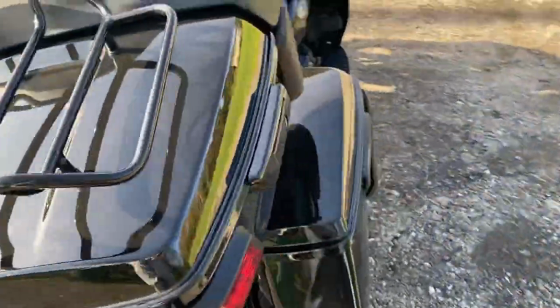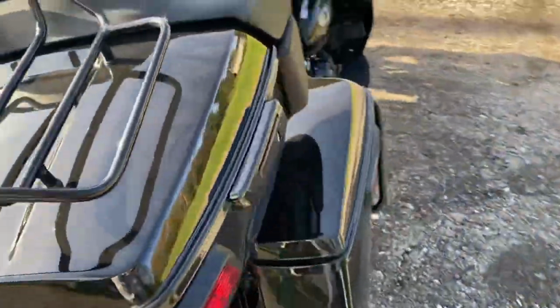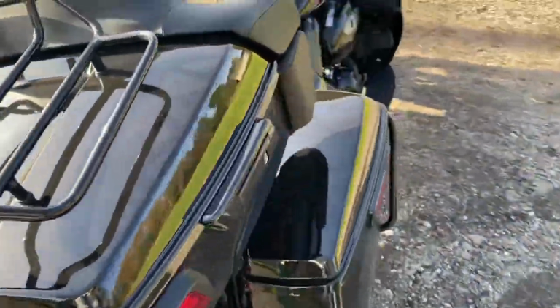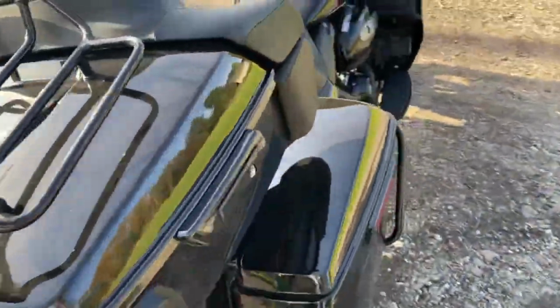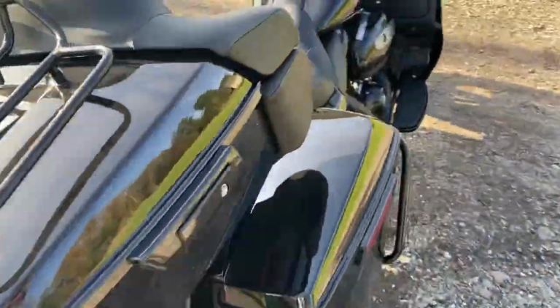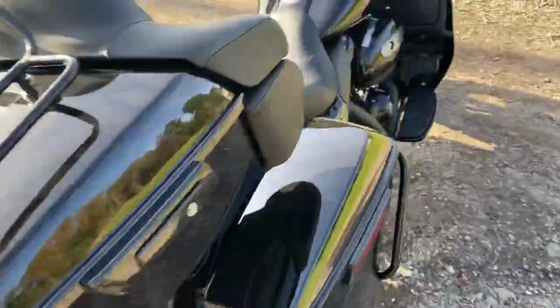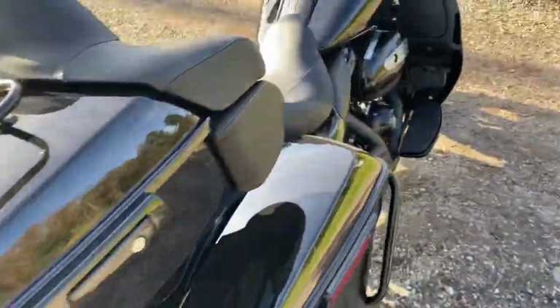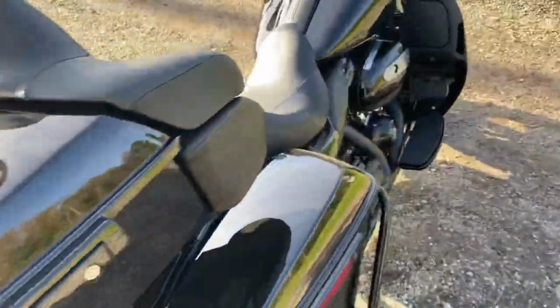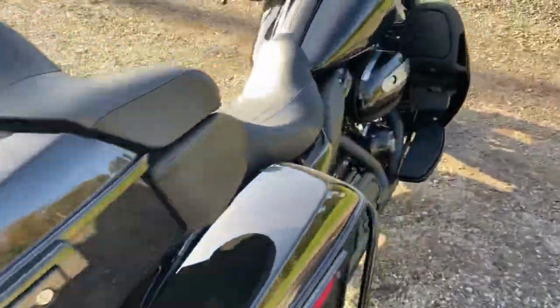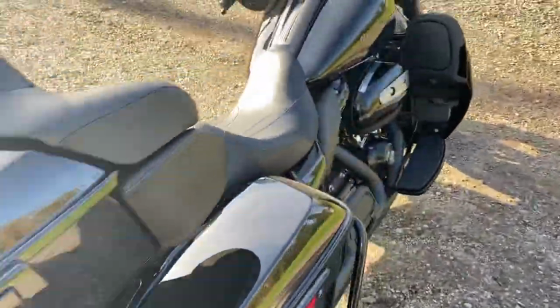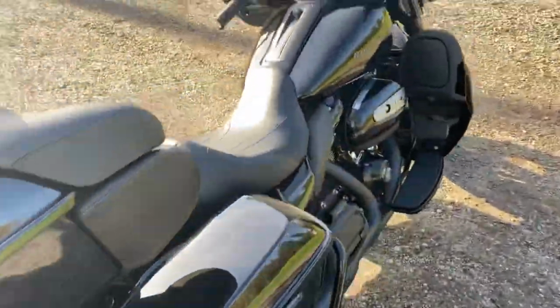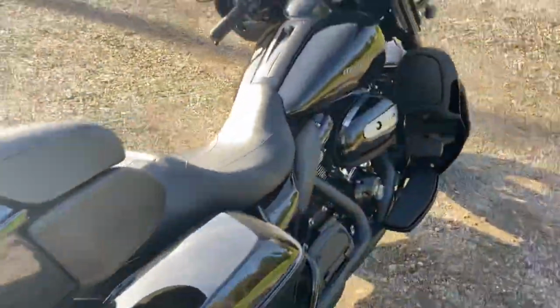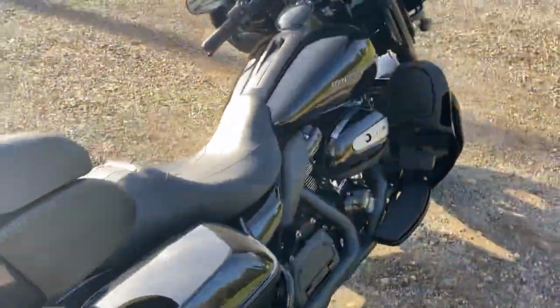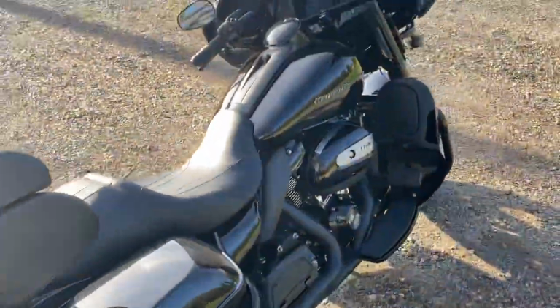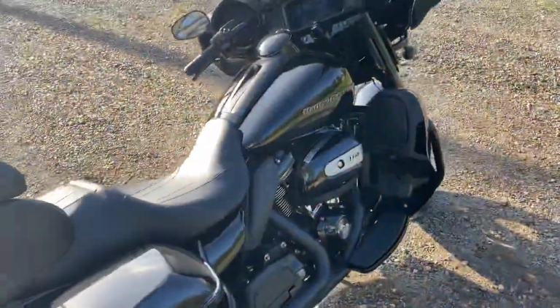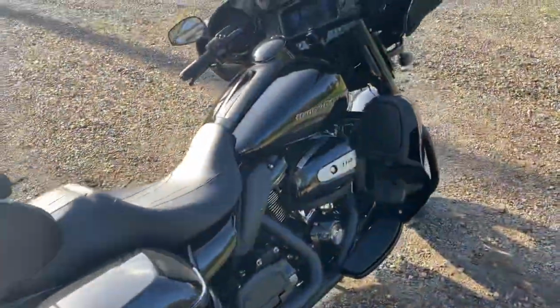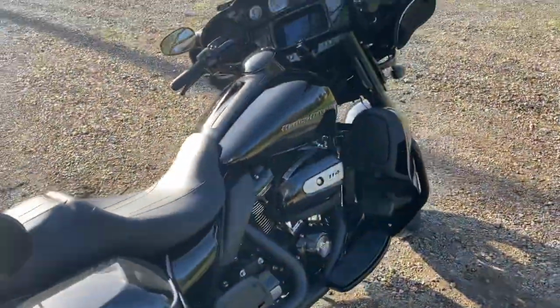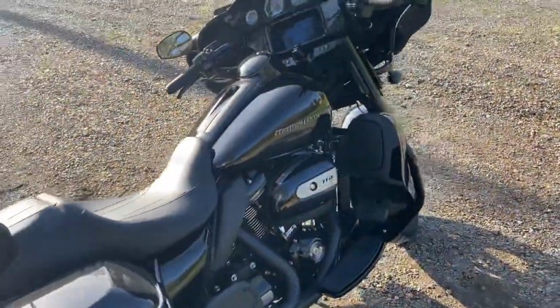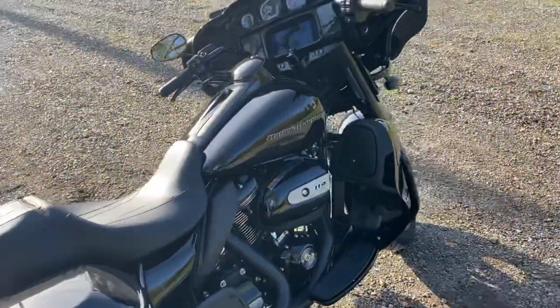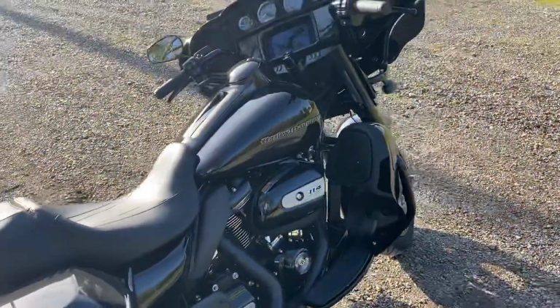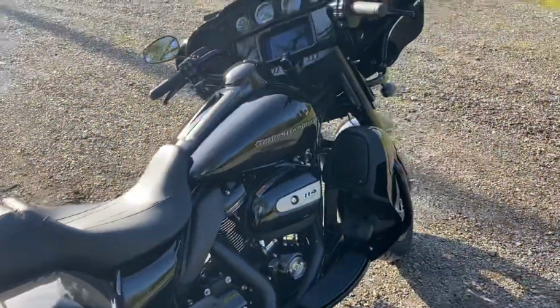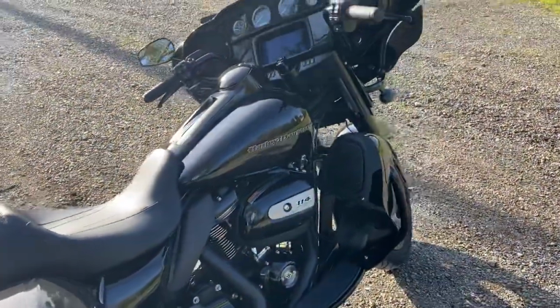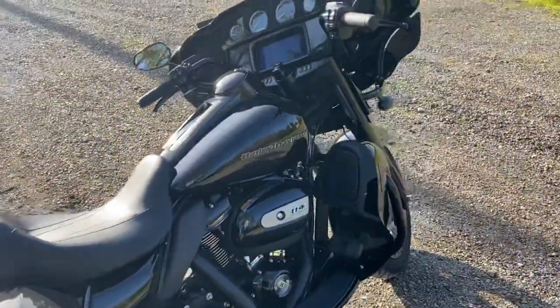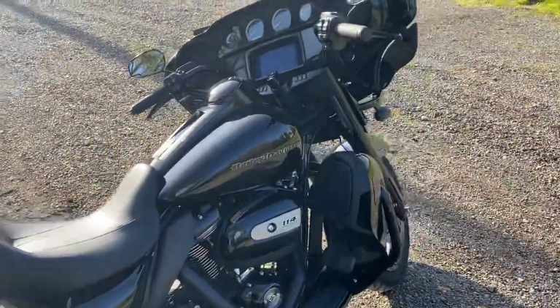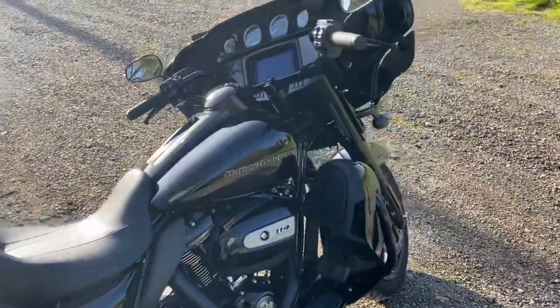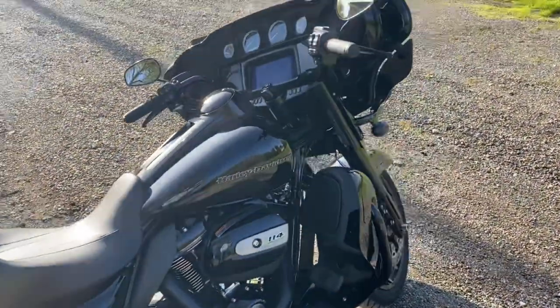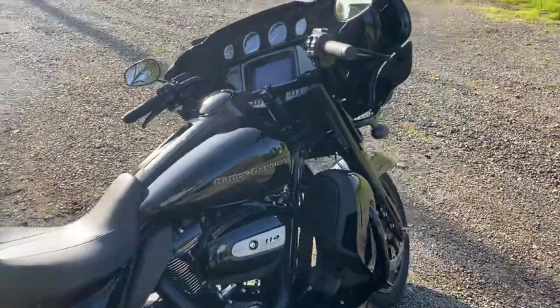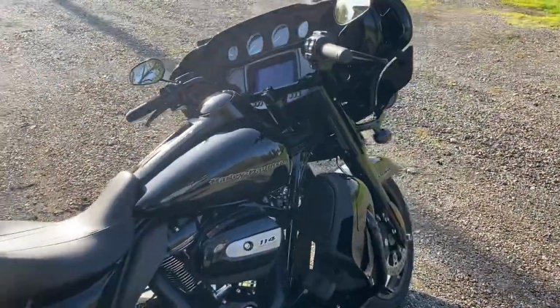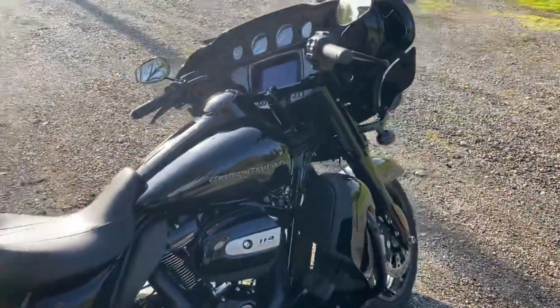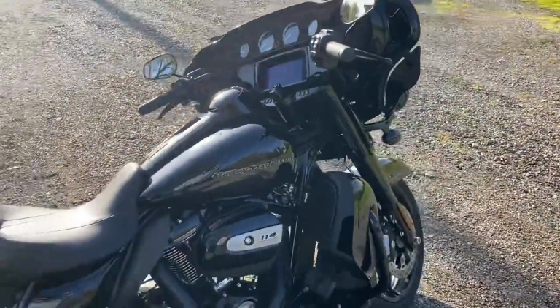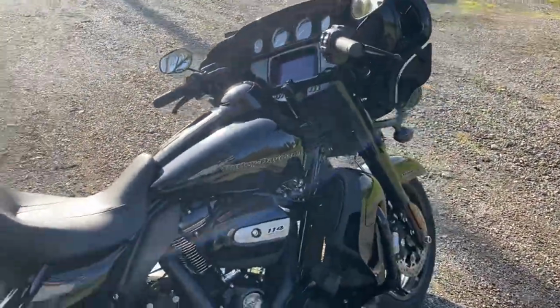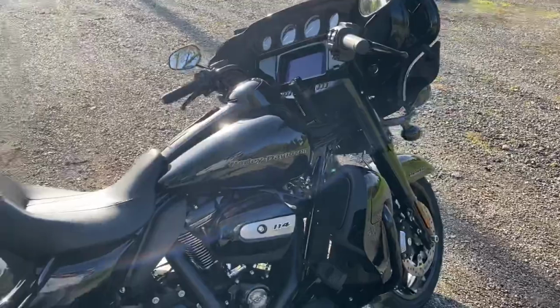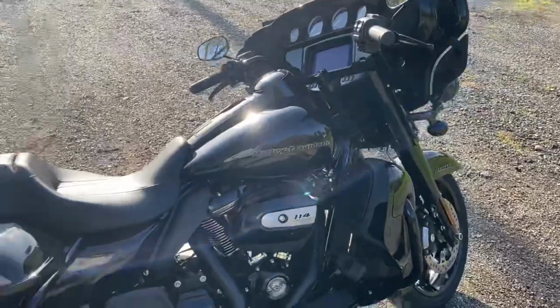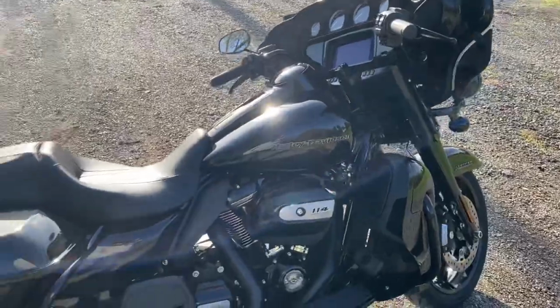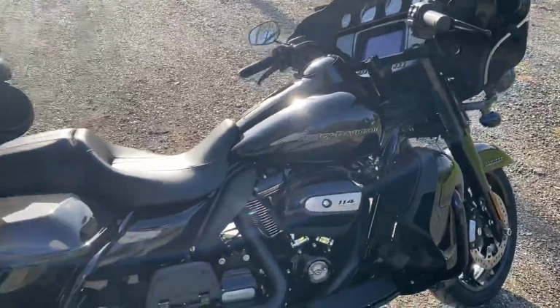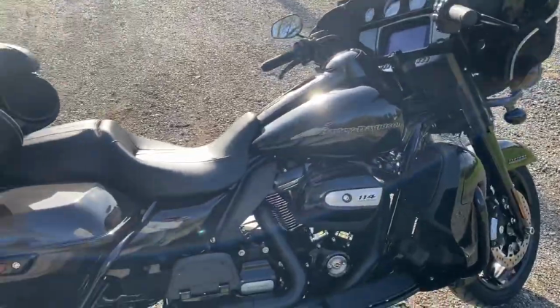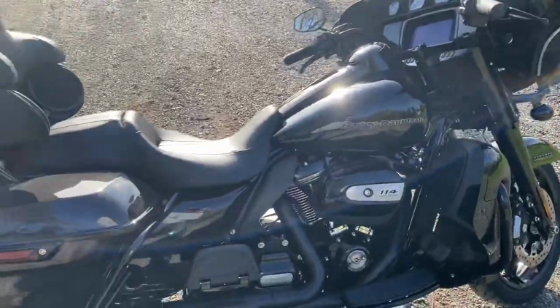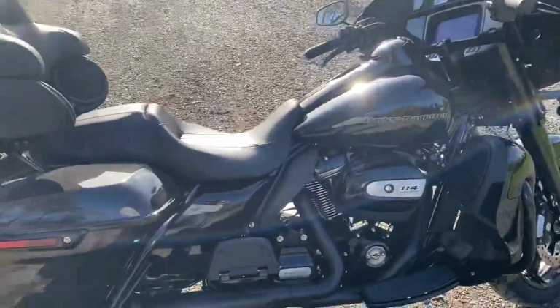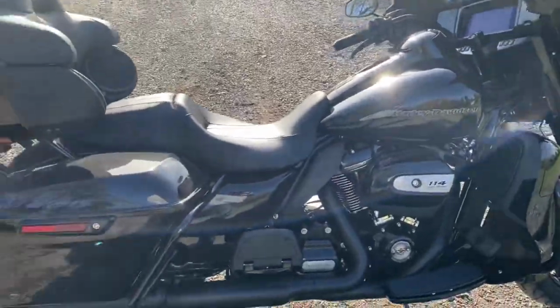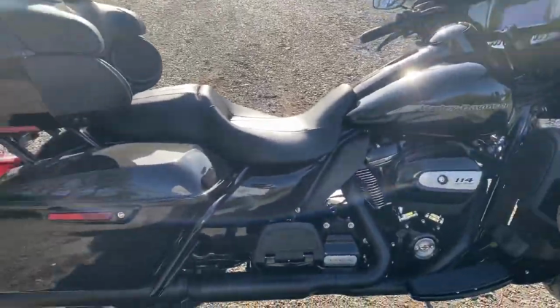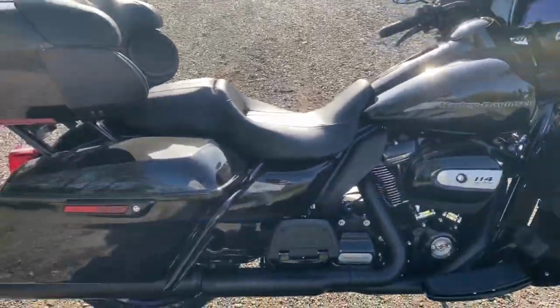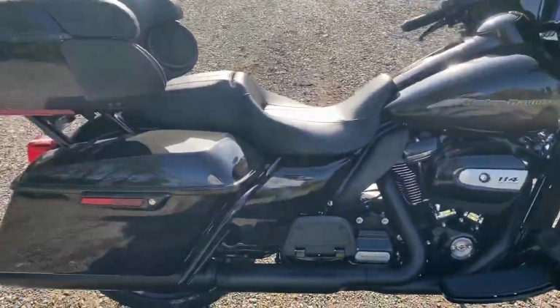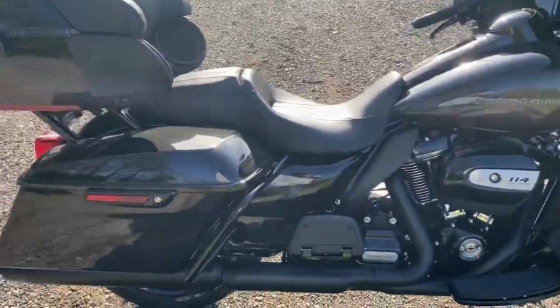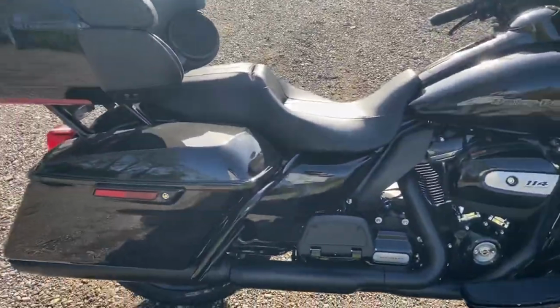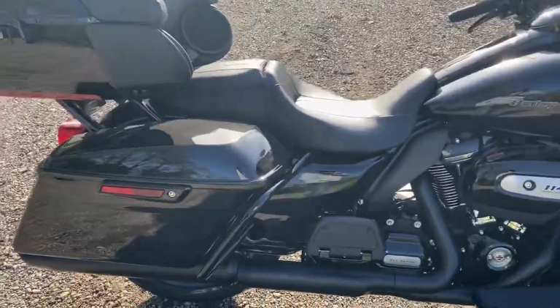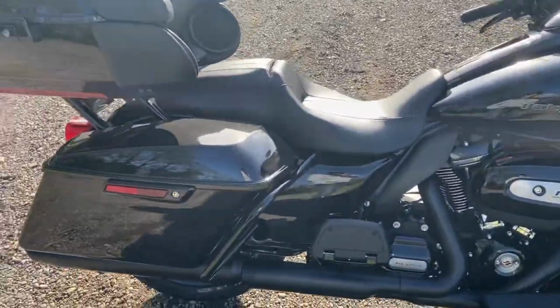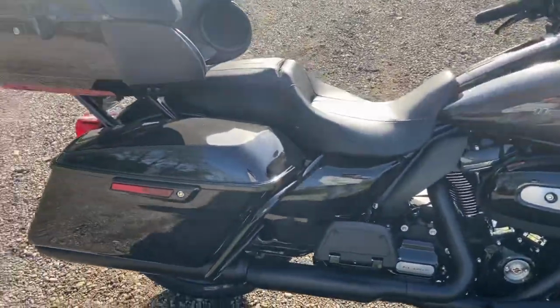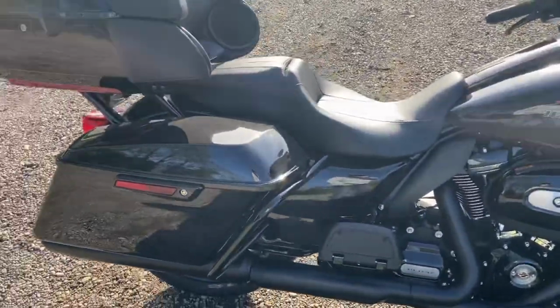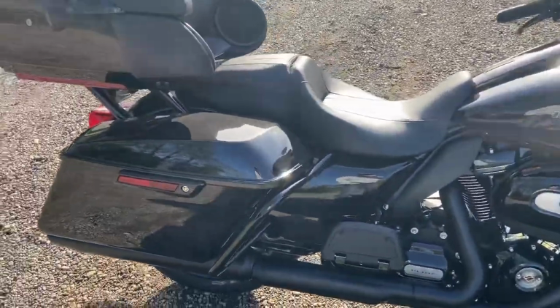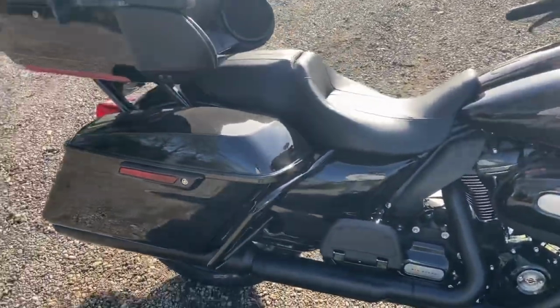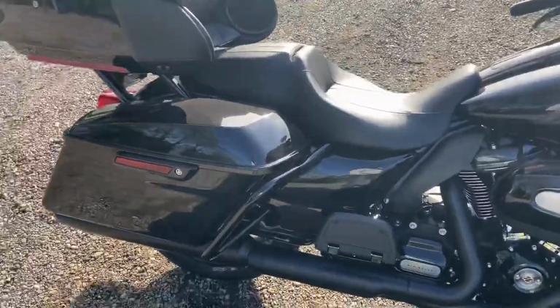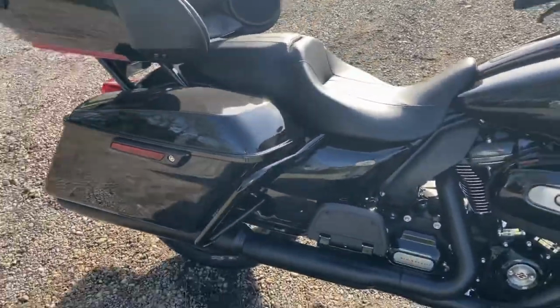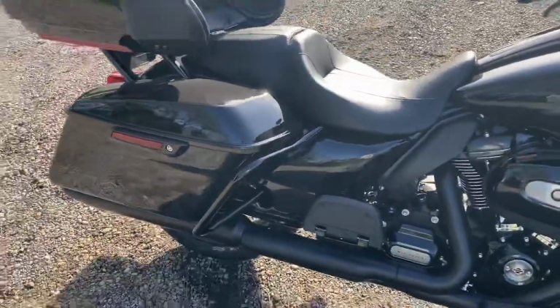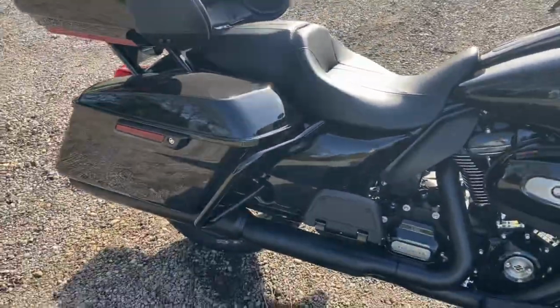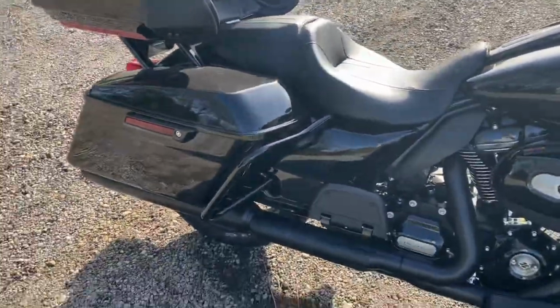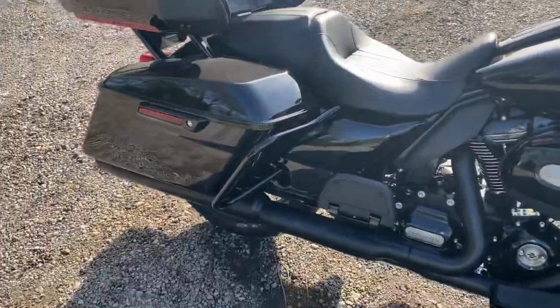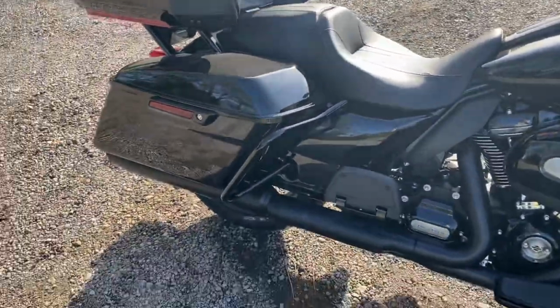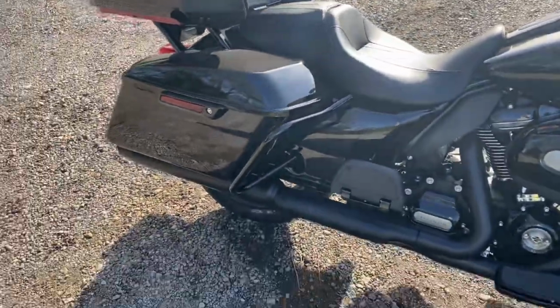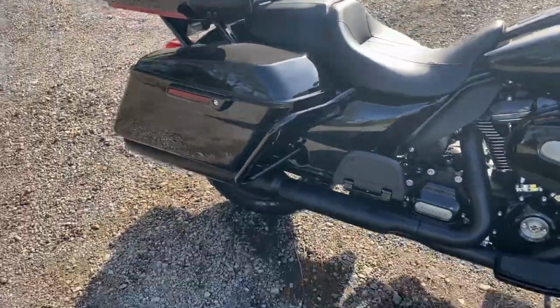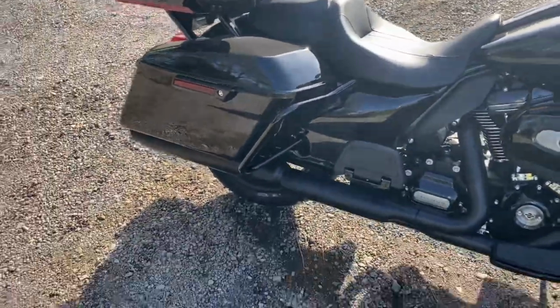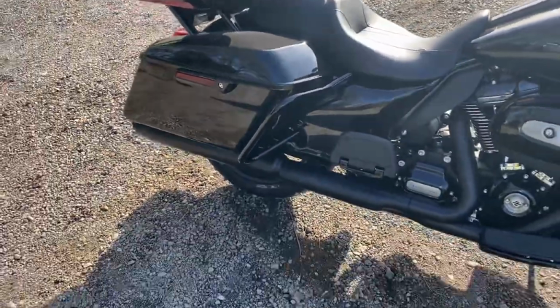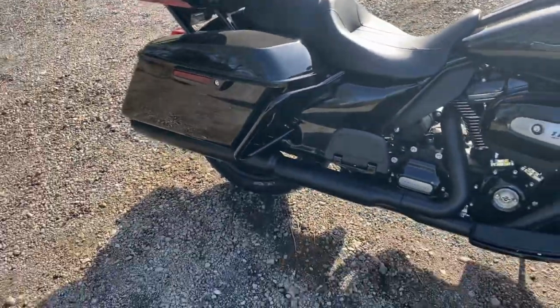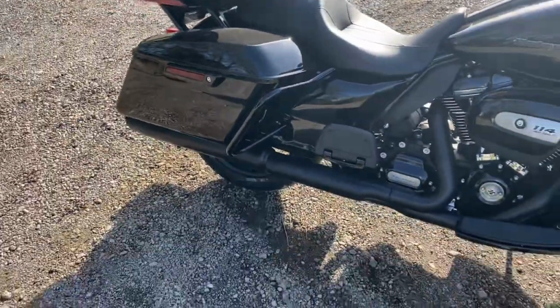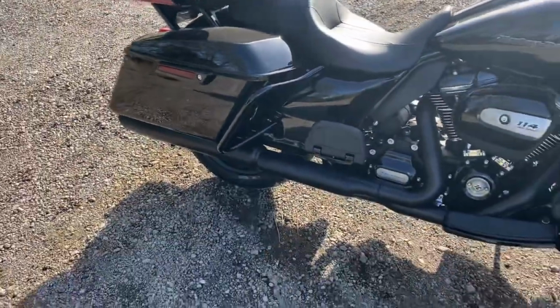Overall, this bike so far is fantastic compared to my 2018 Street Glide. The ride on it is just night and day.